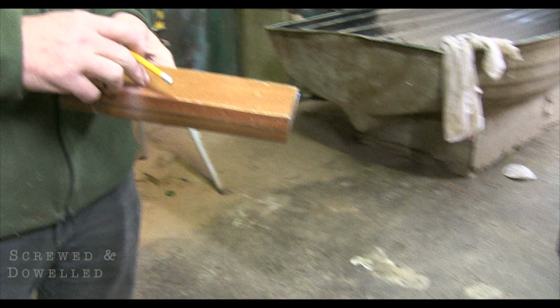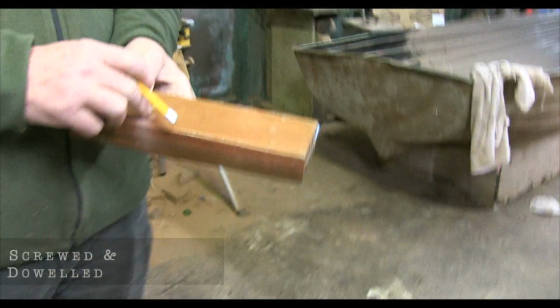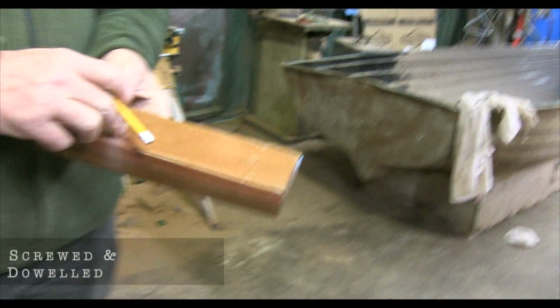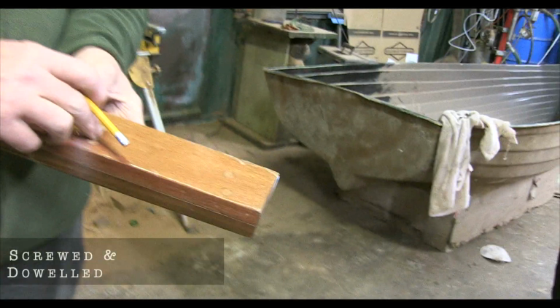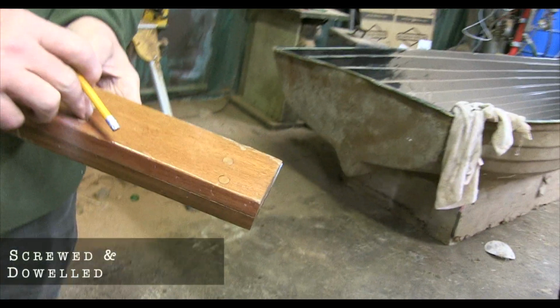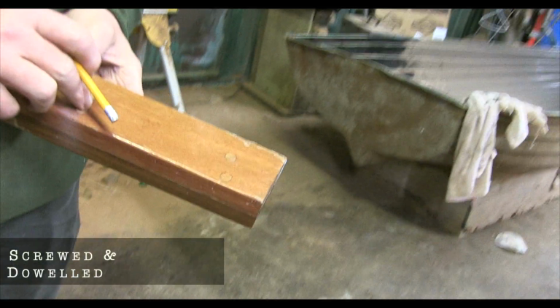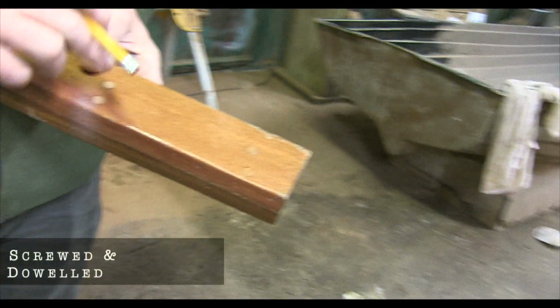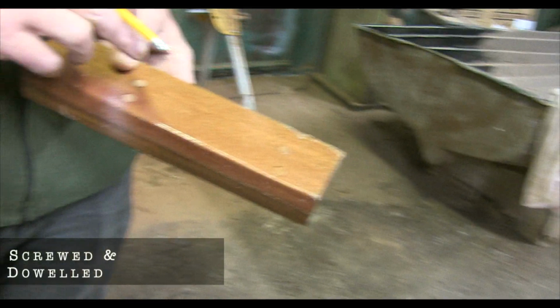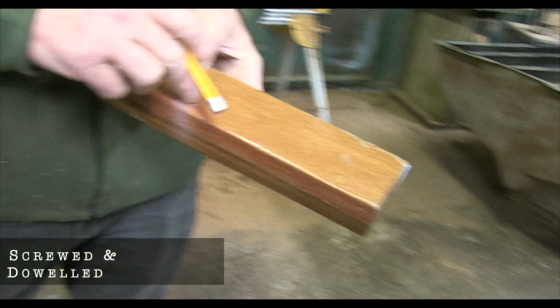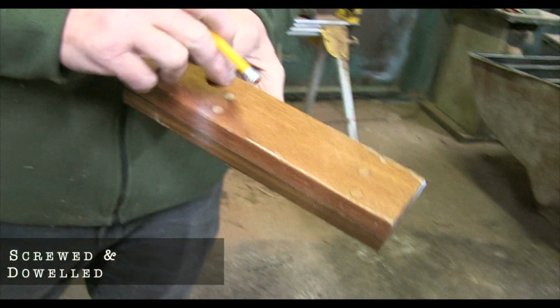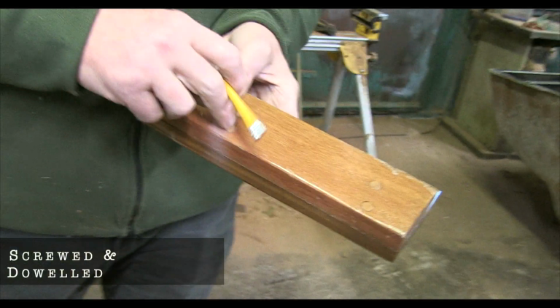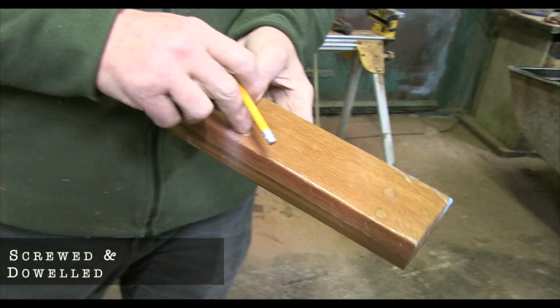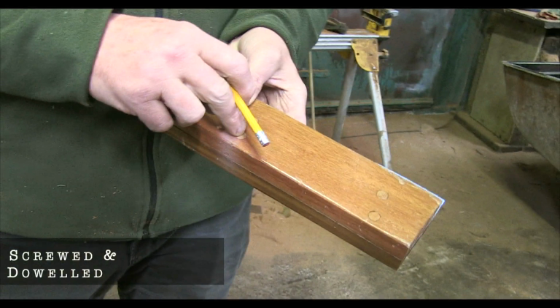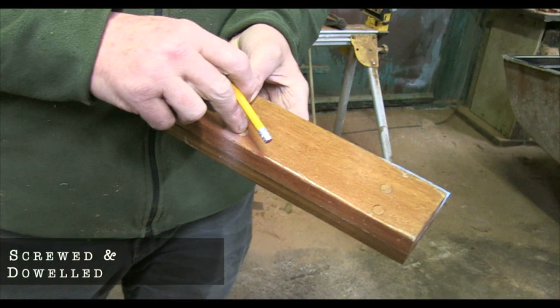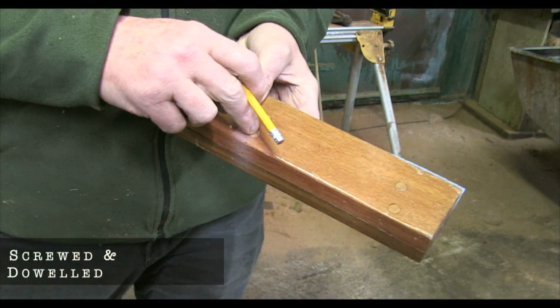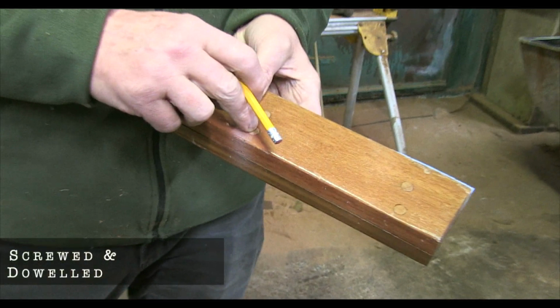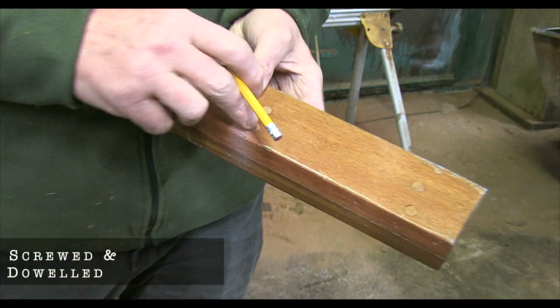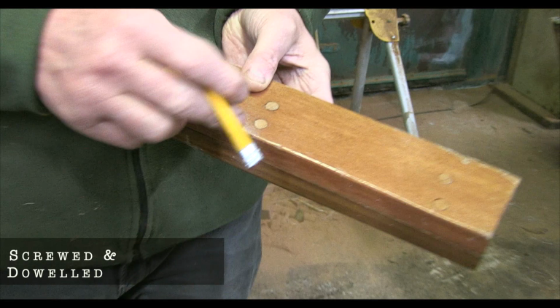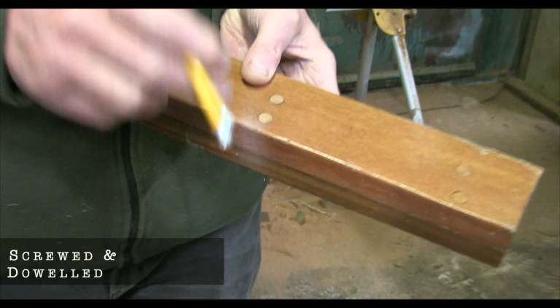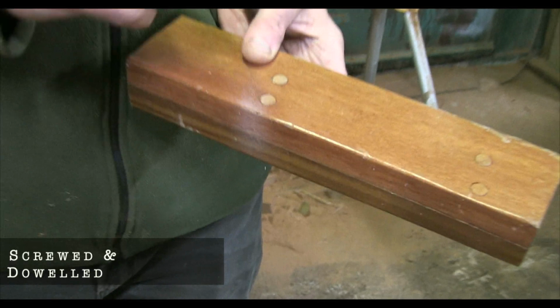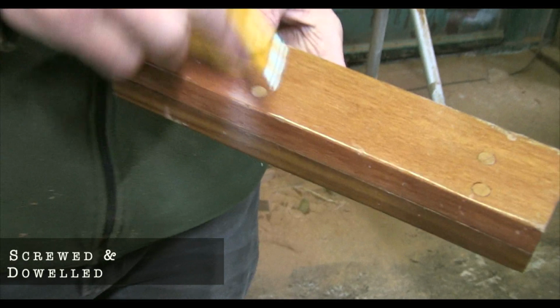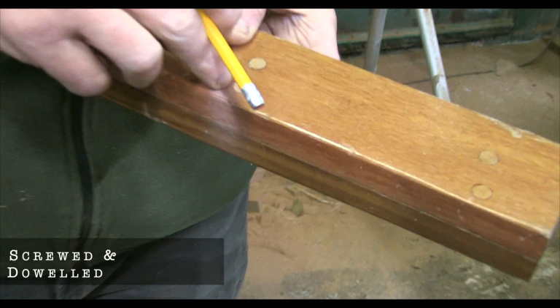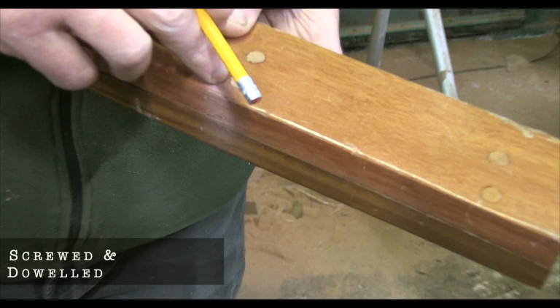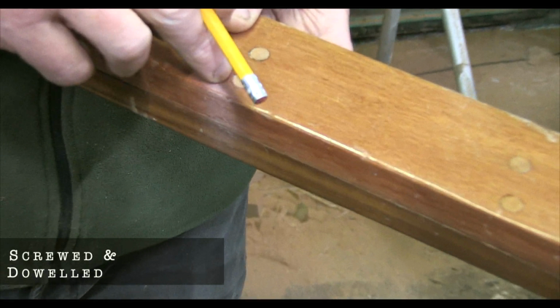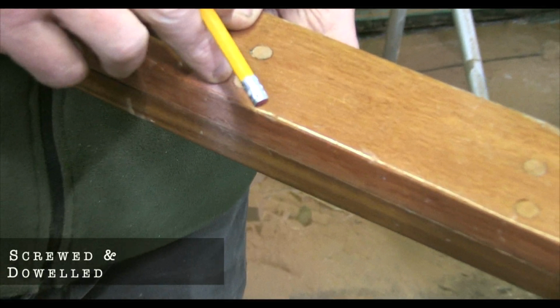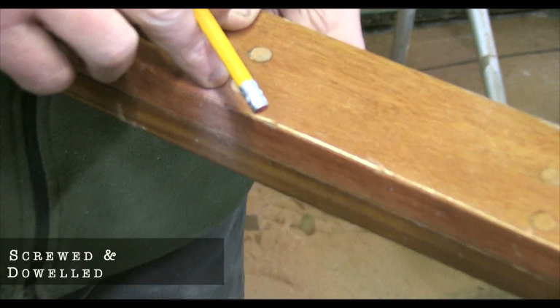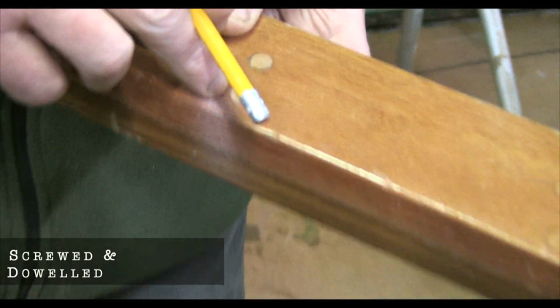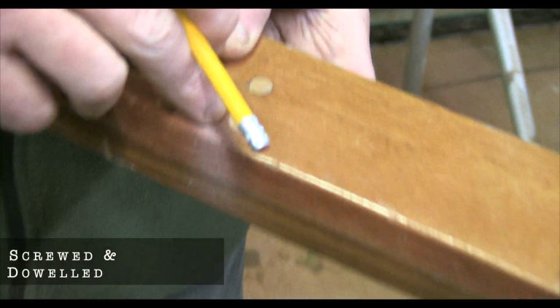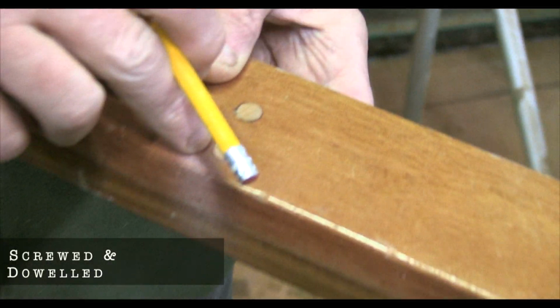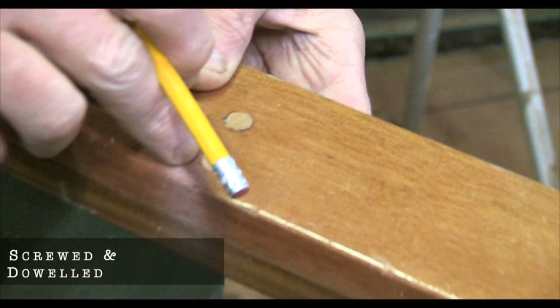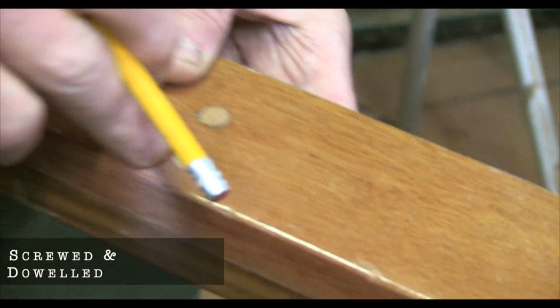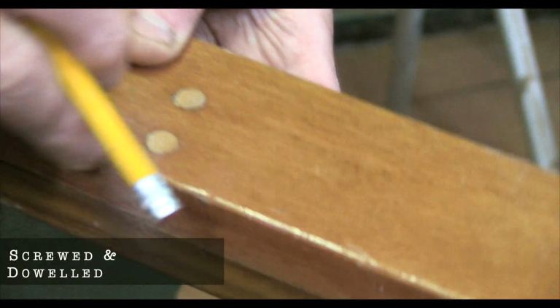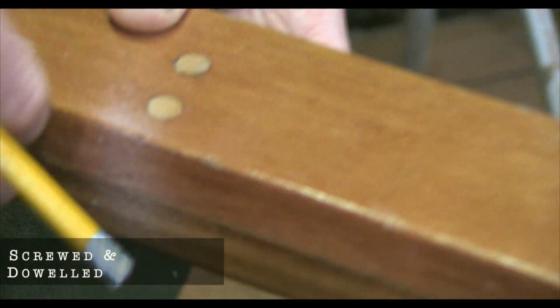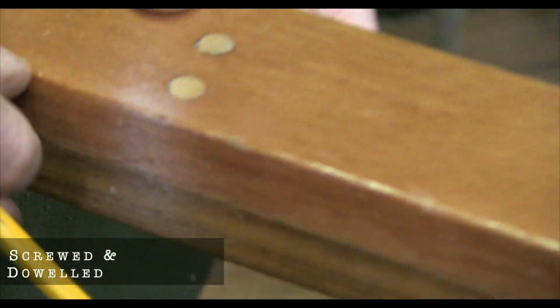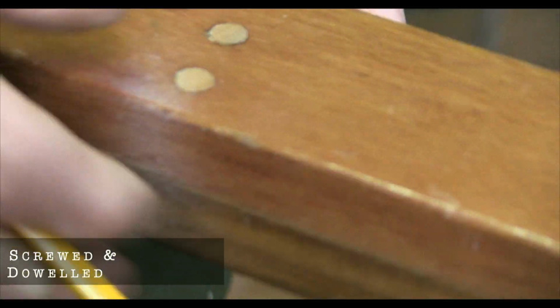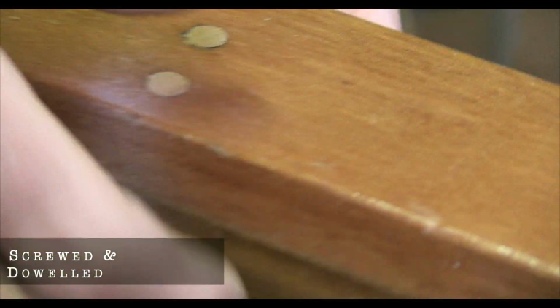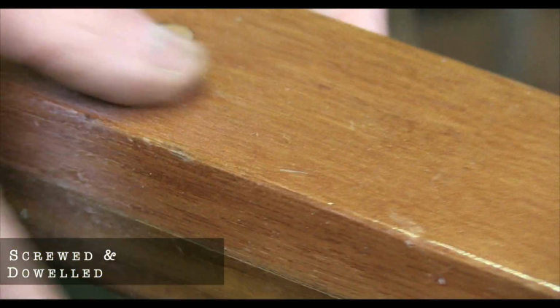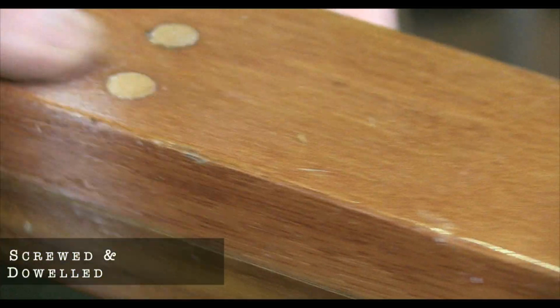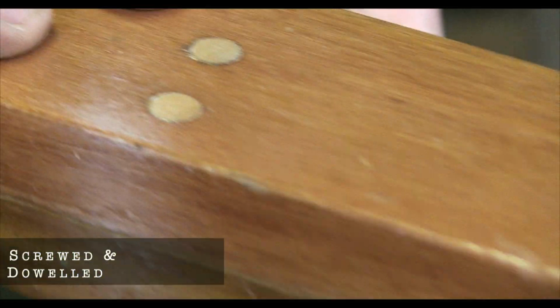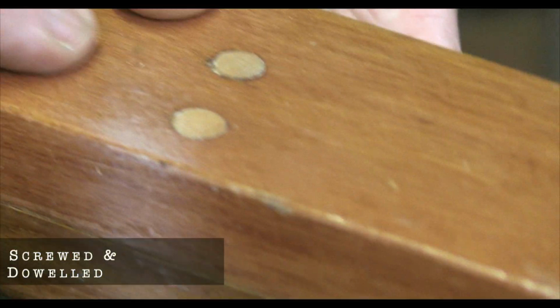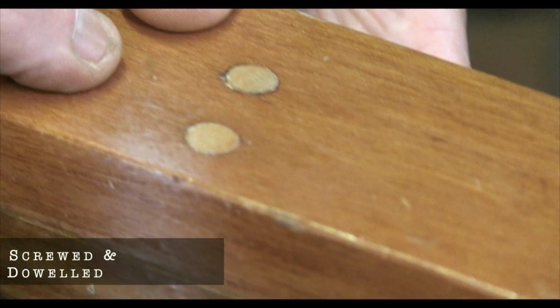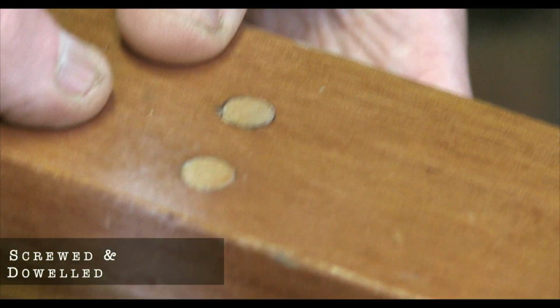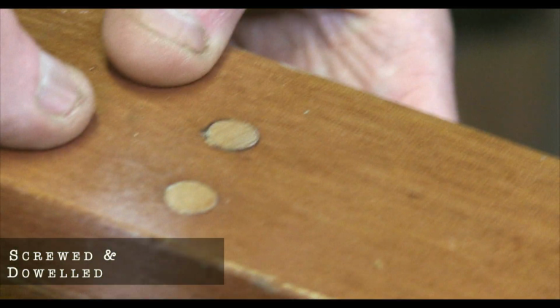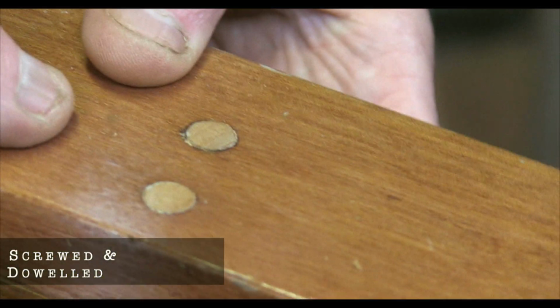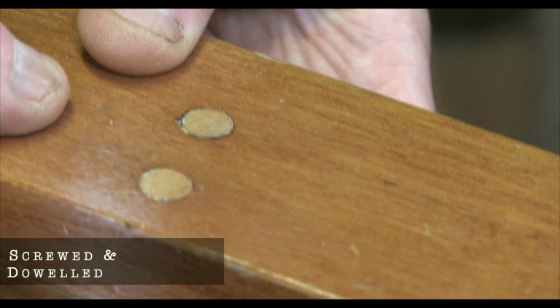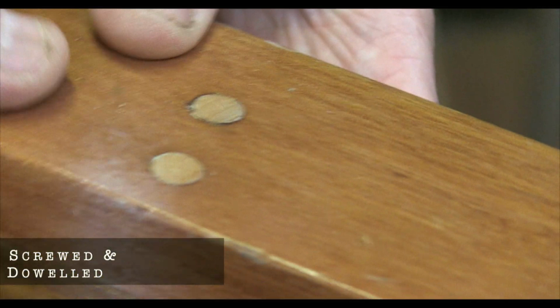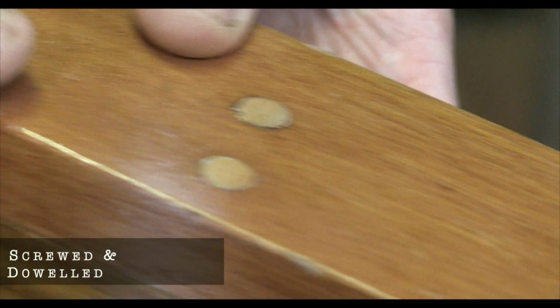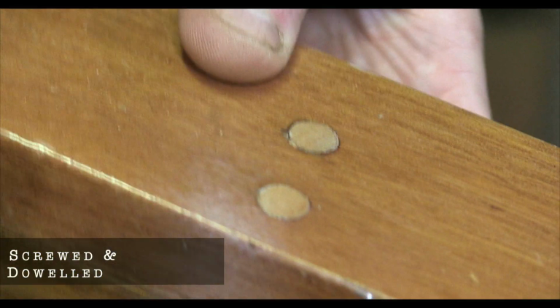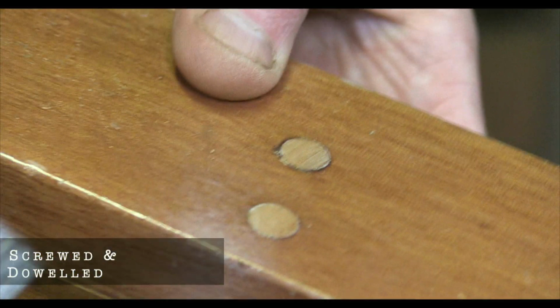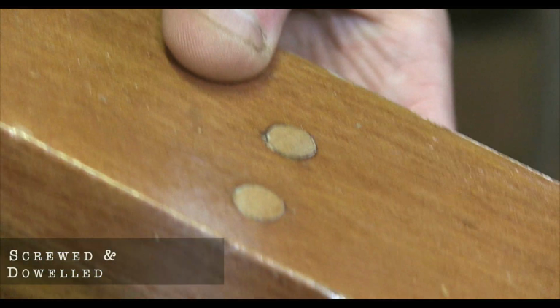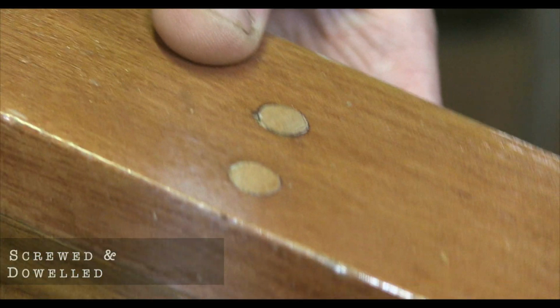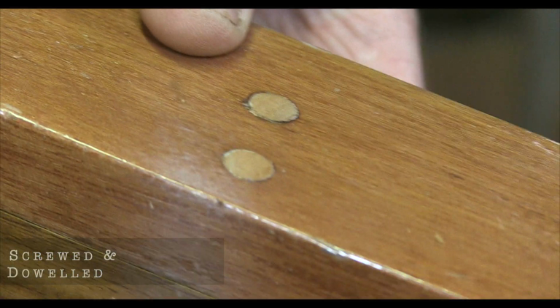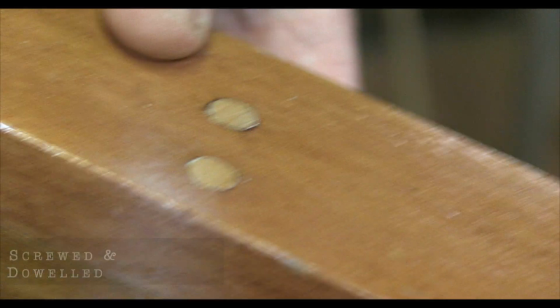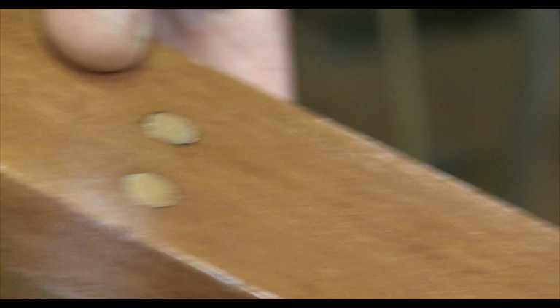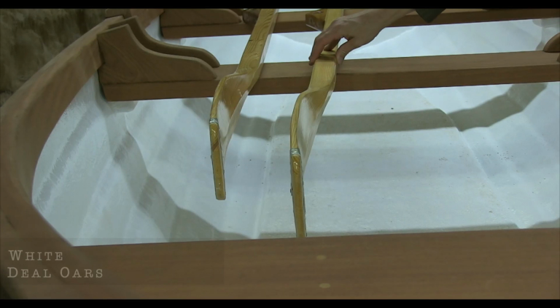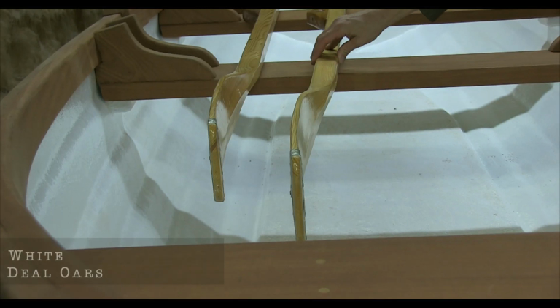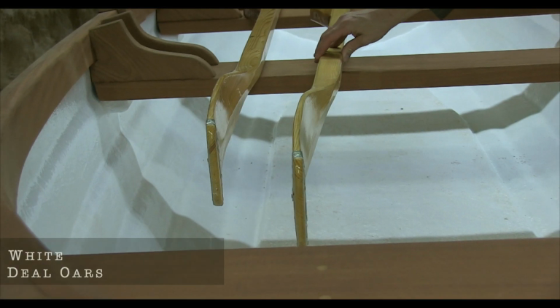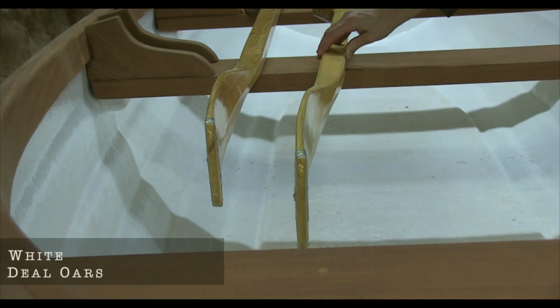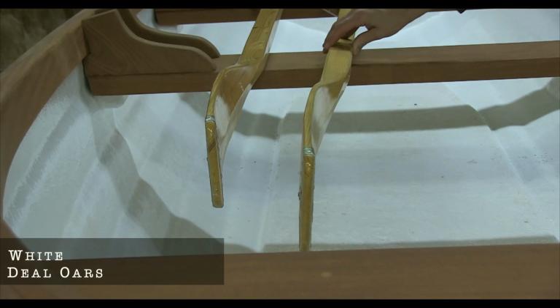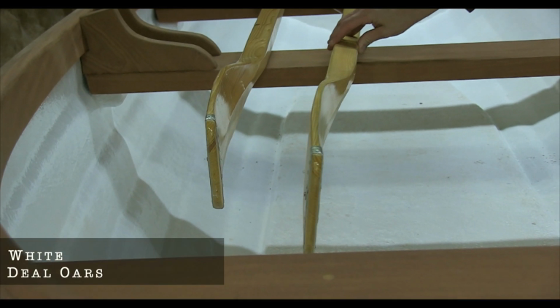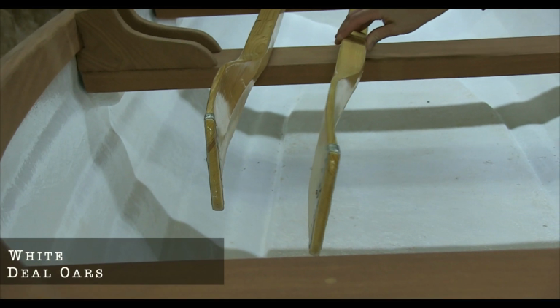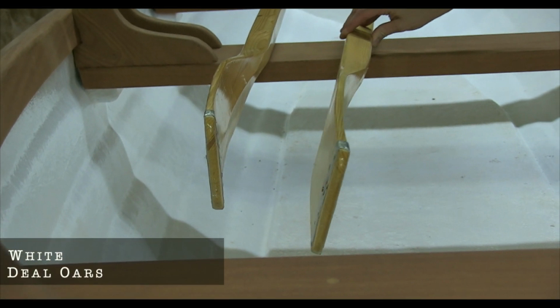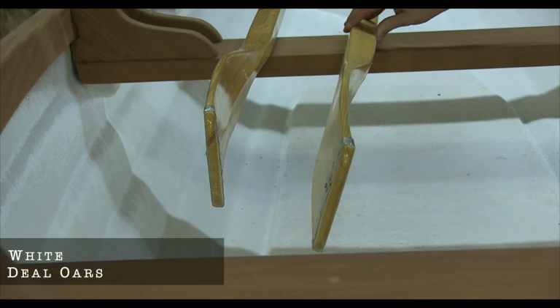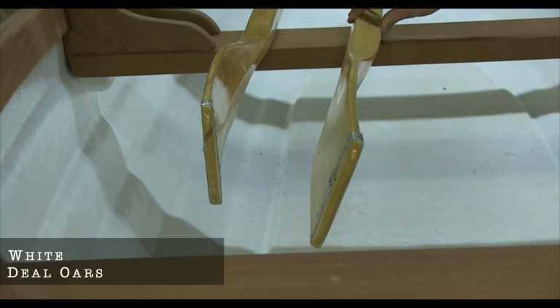The actual screw goes in there and then we dowel it, and then you sand it down.